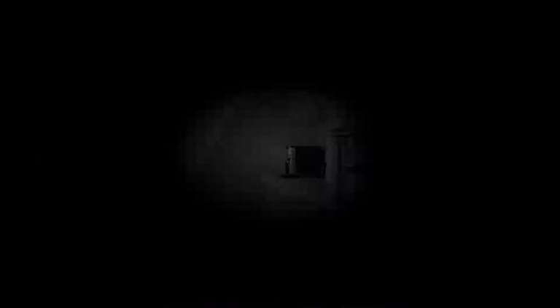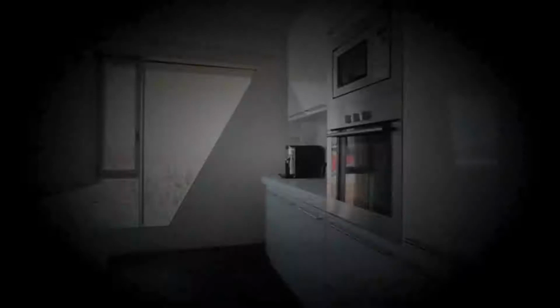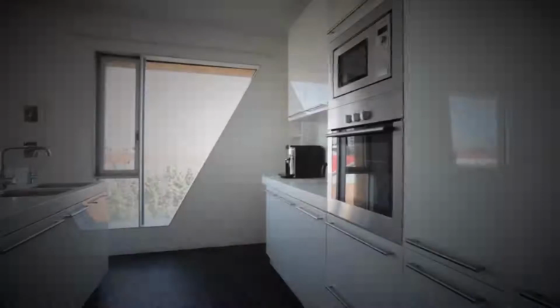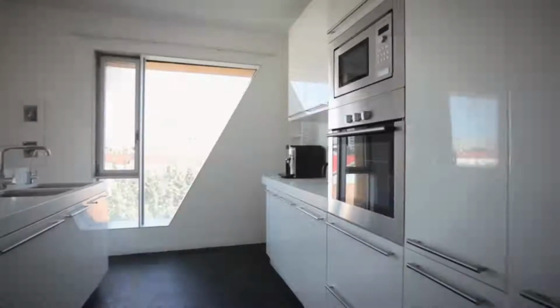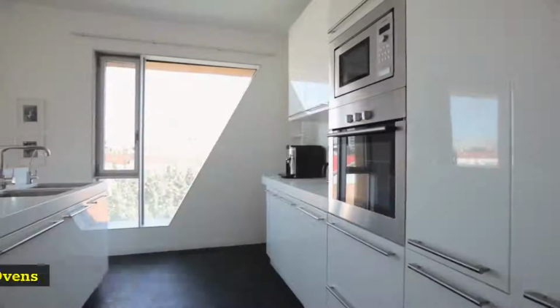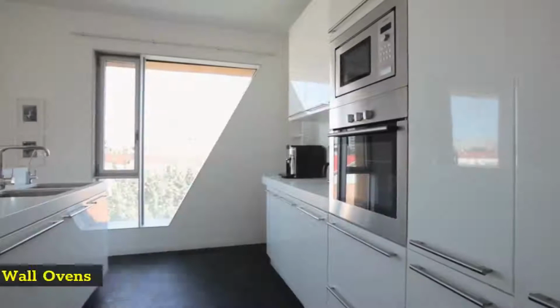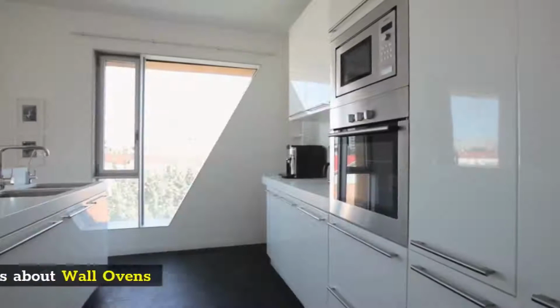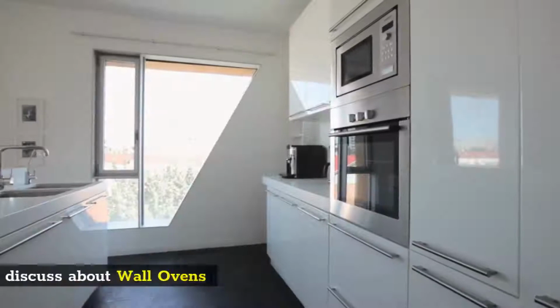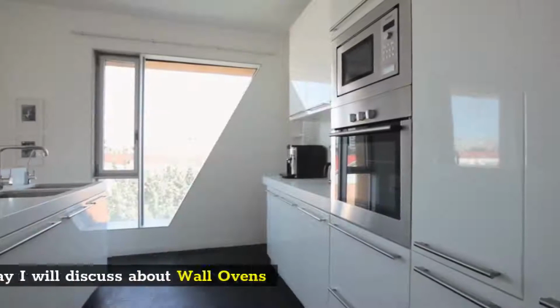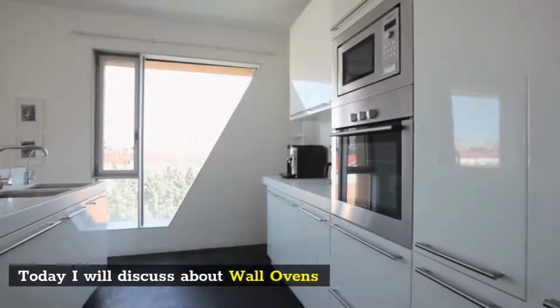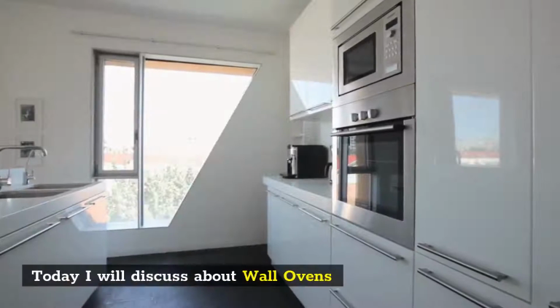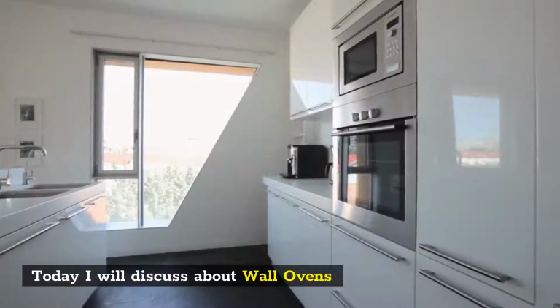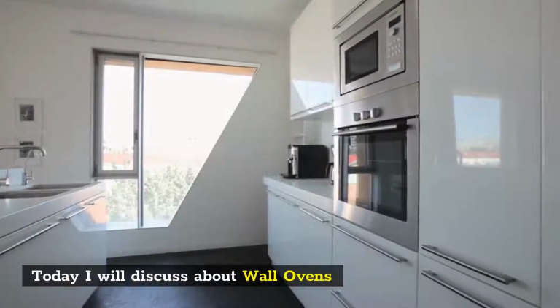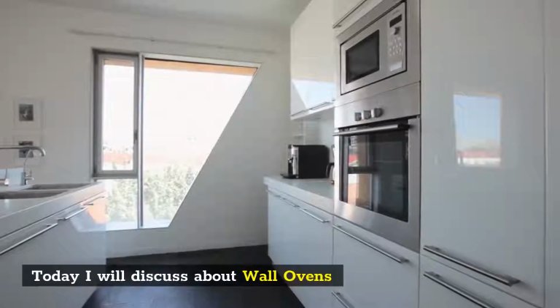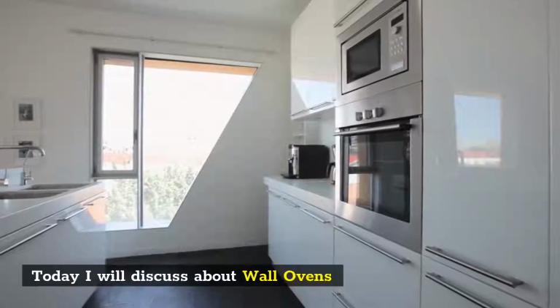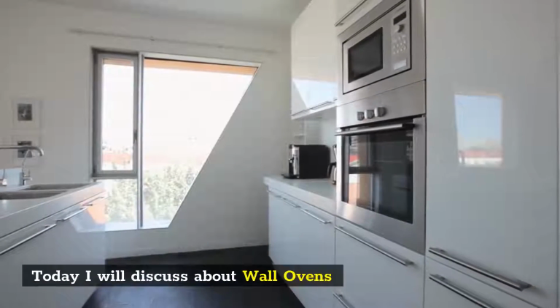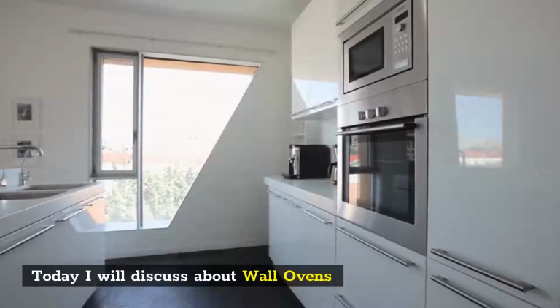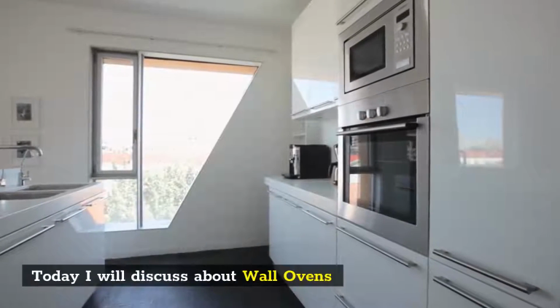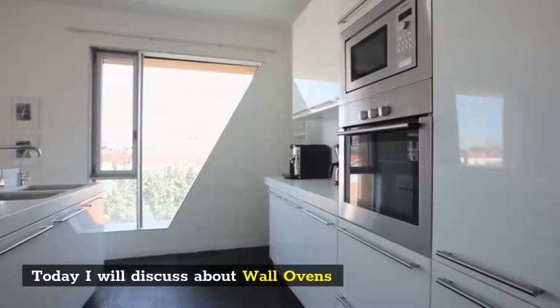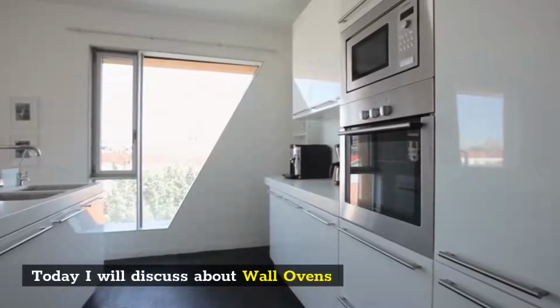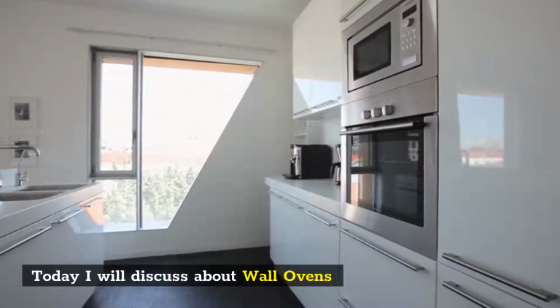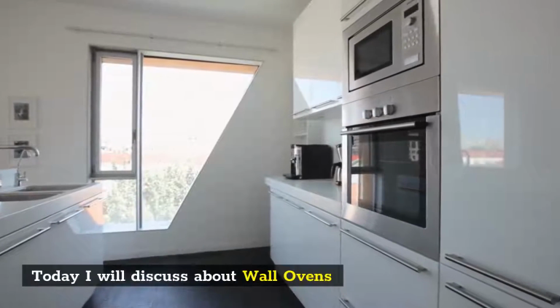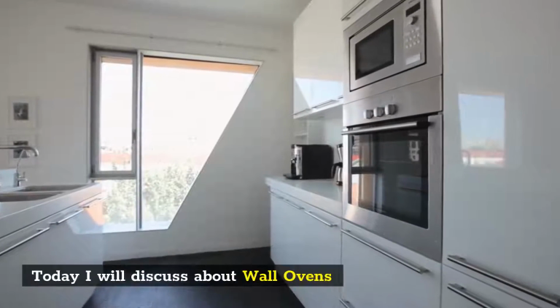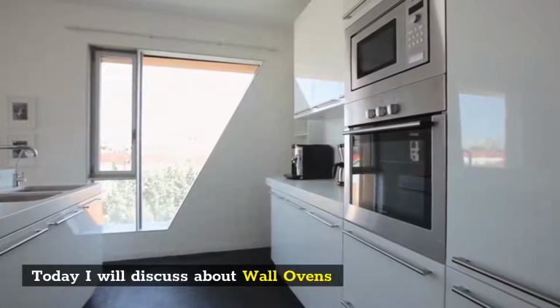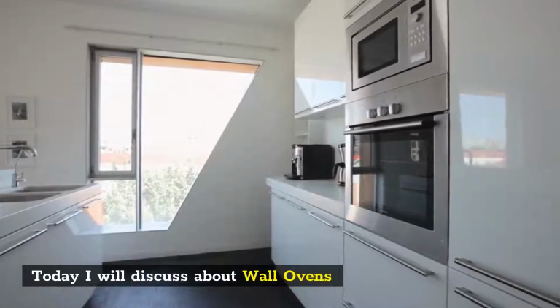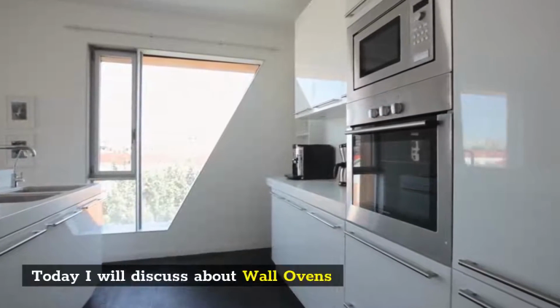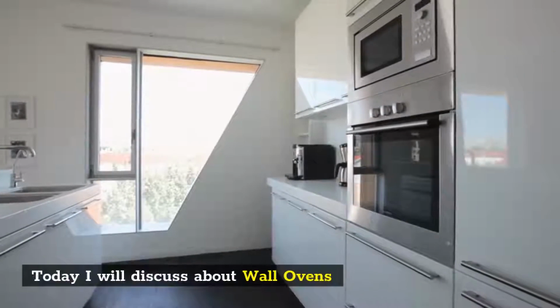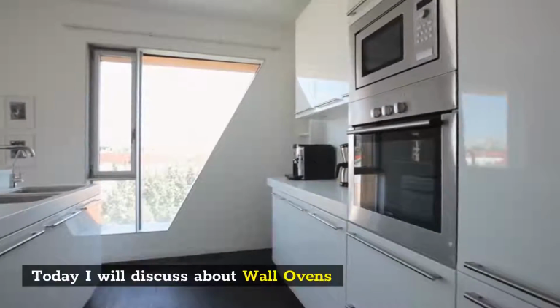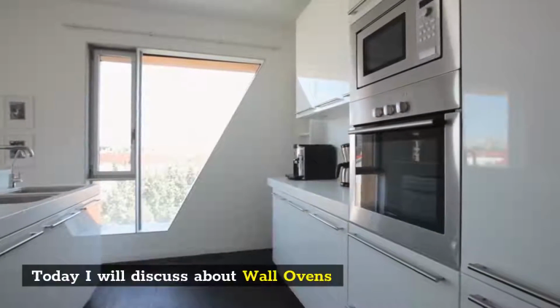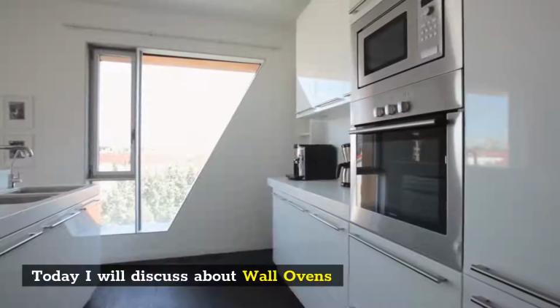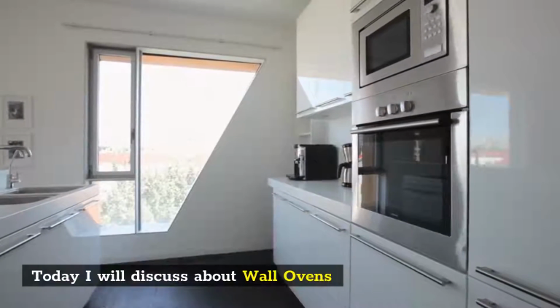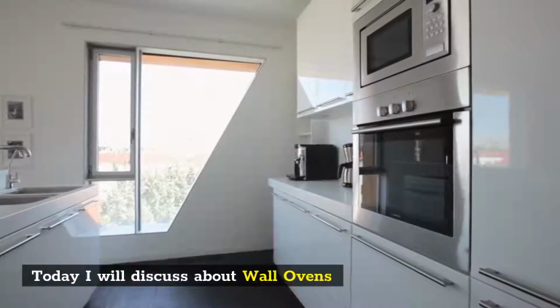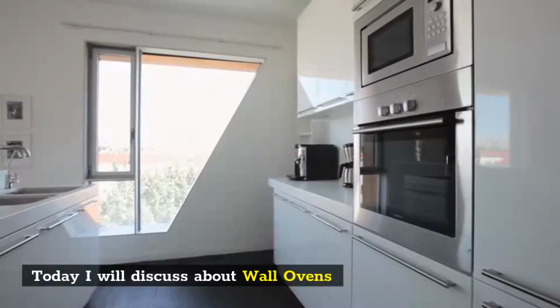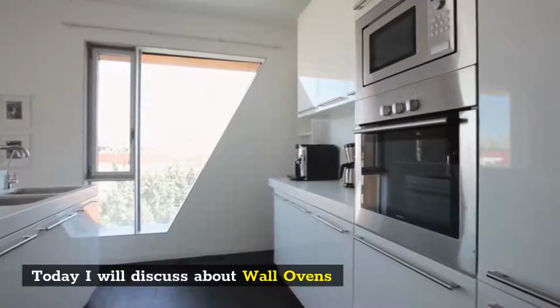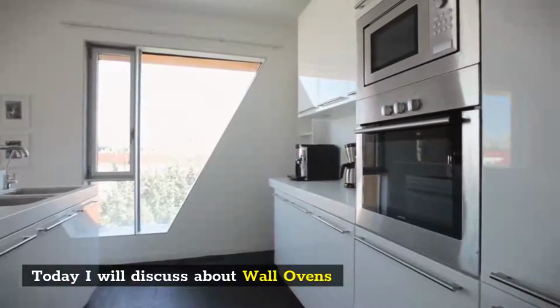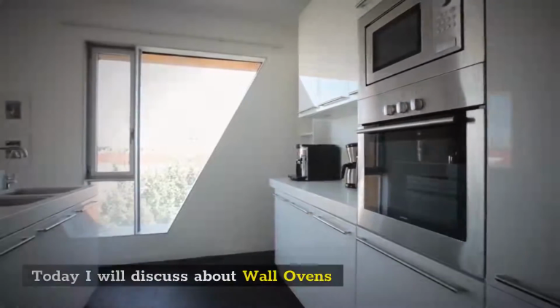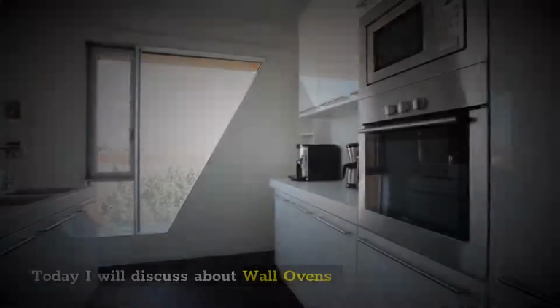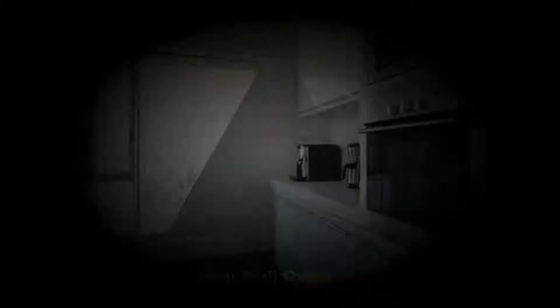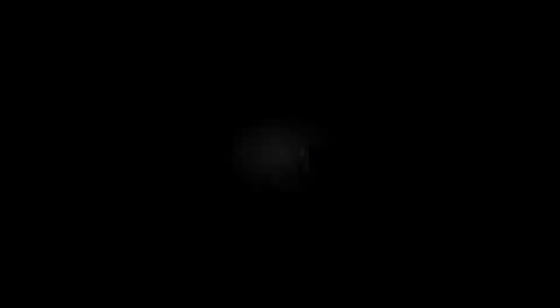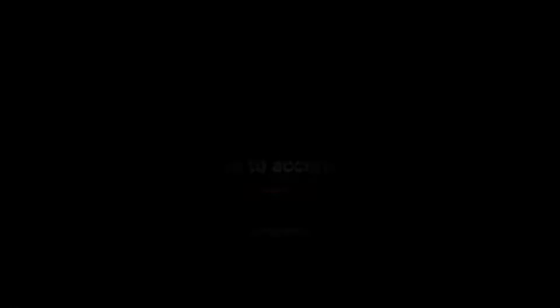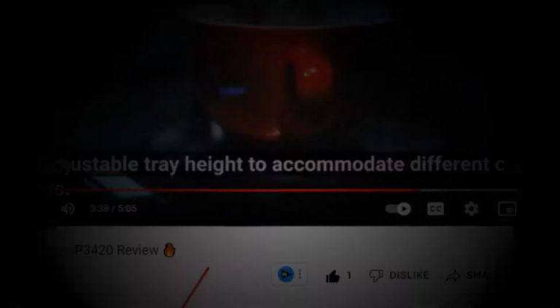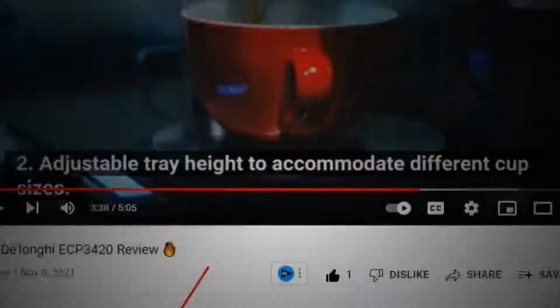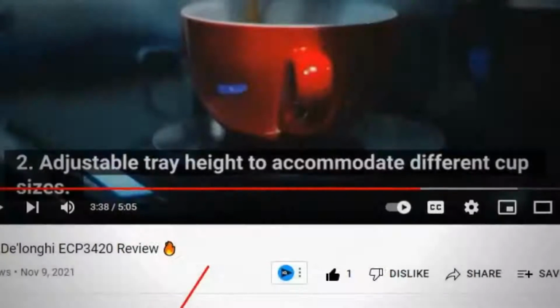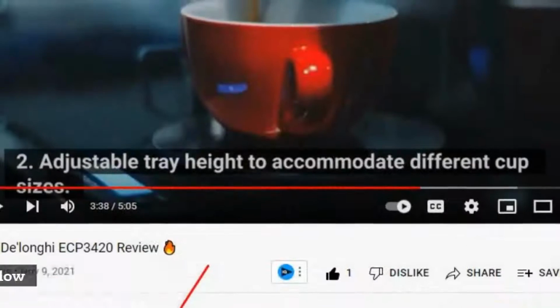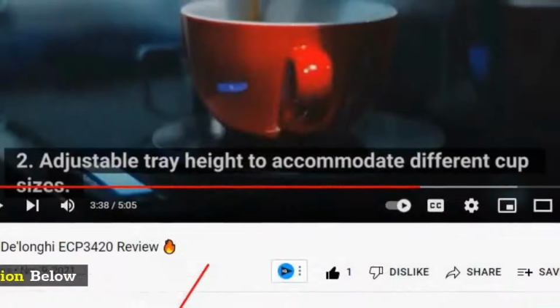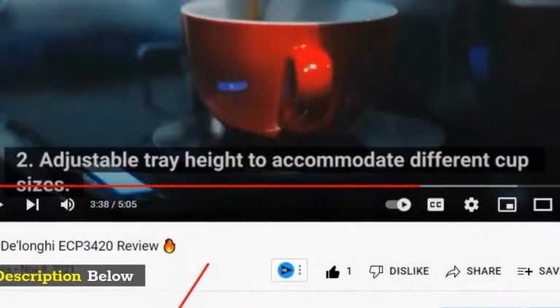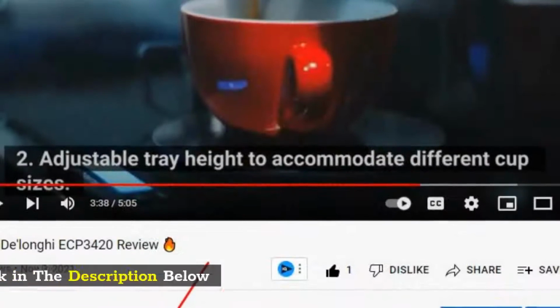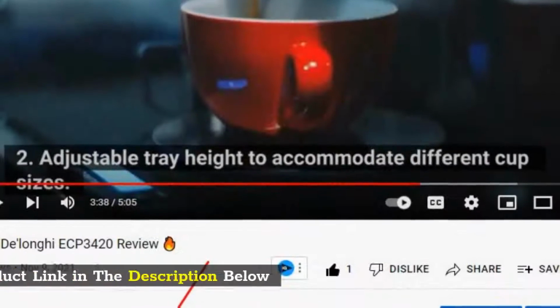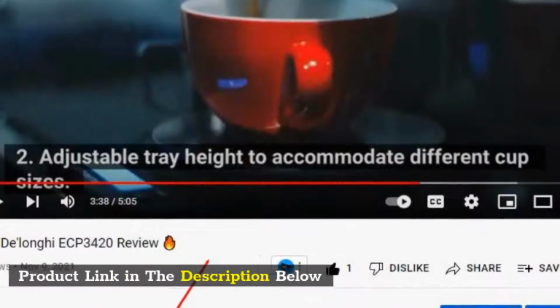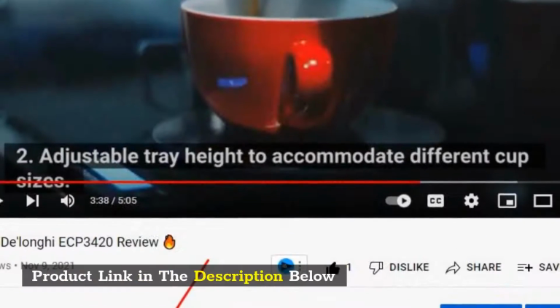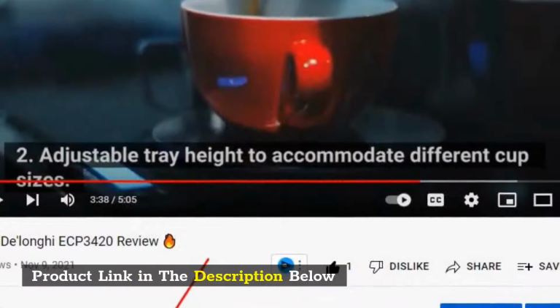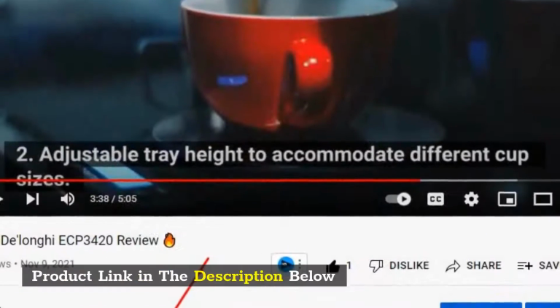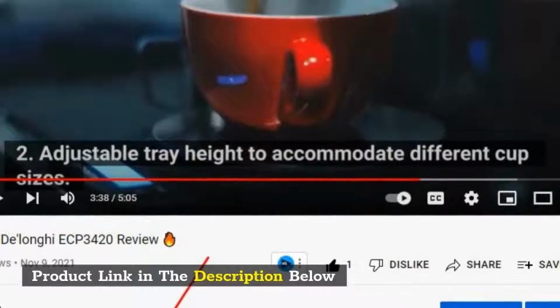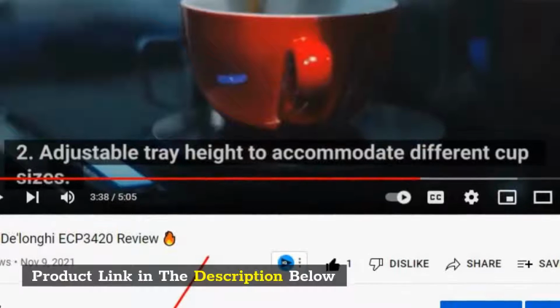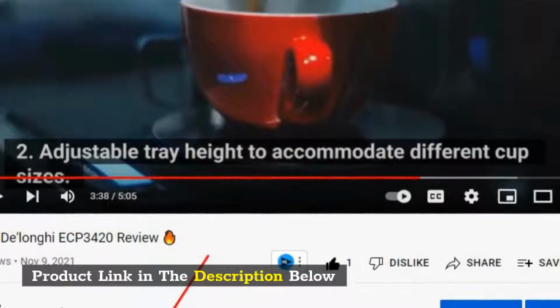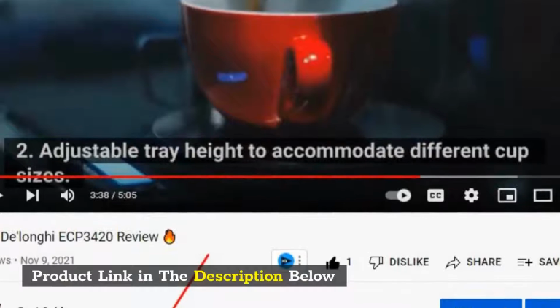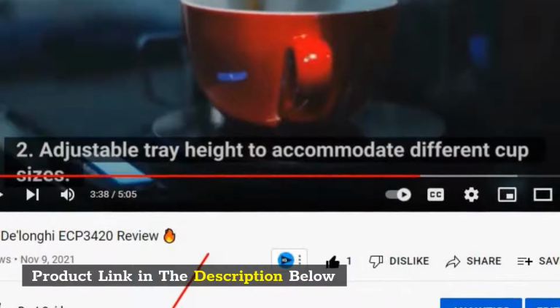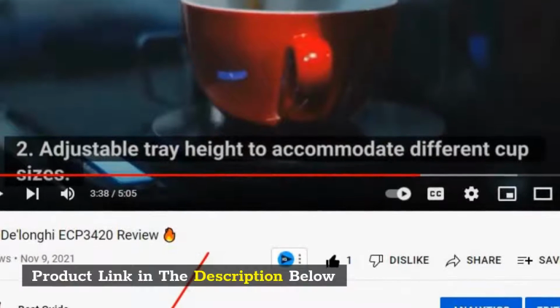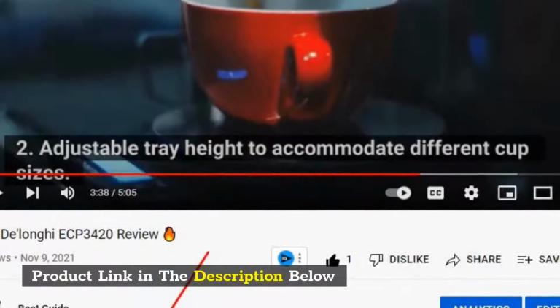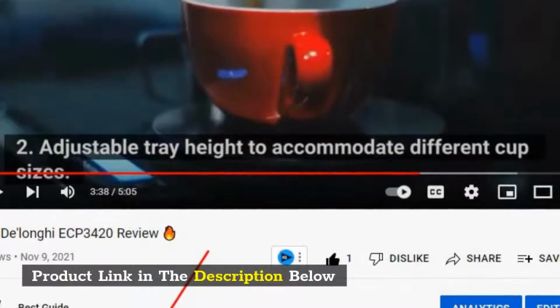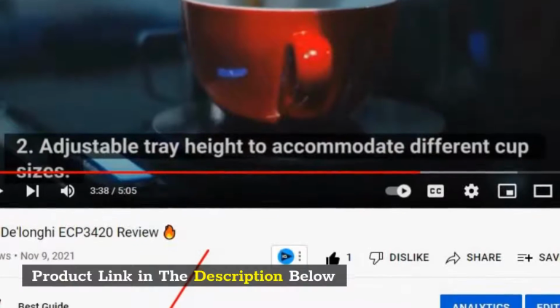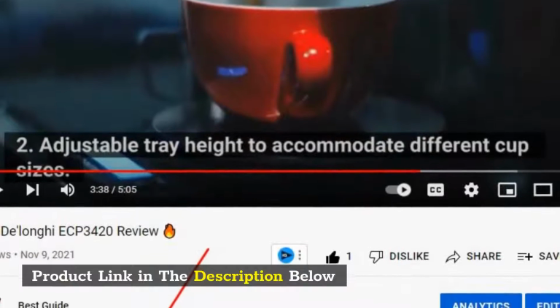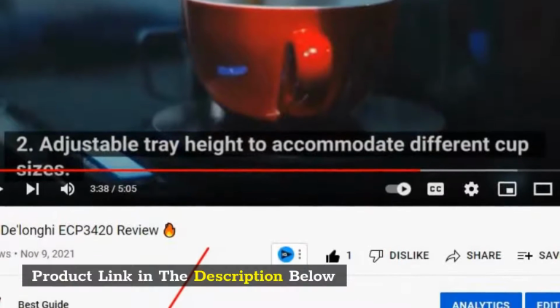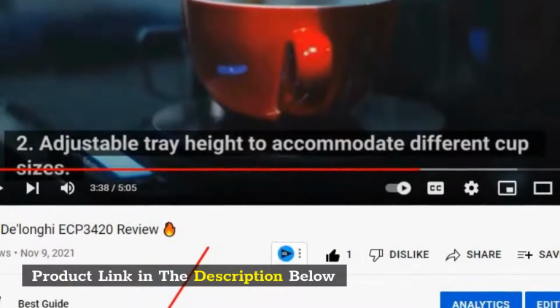Today I will discuss about wall ovens. Product link in the description below.